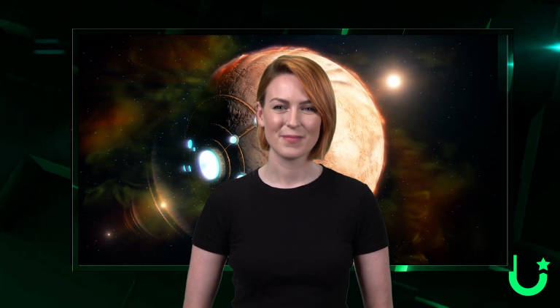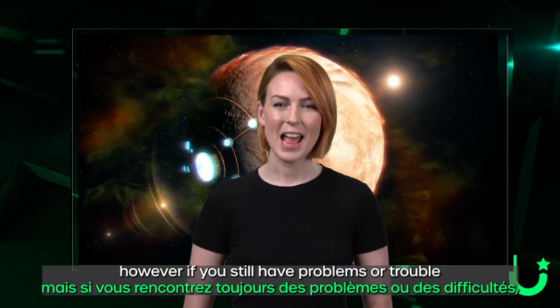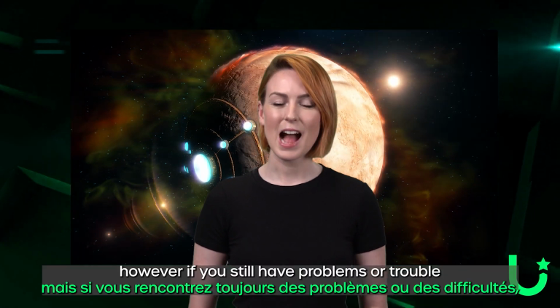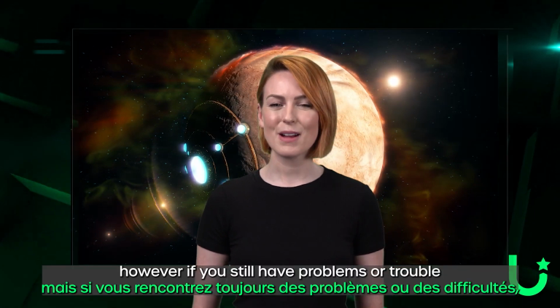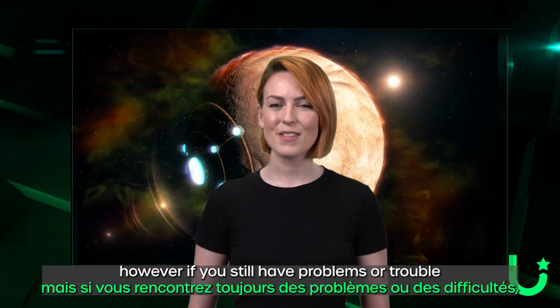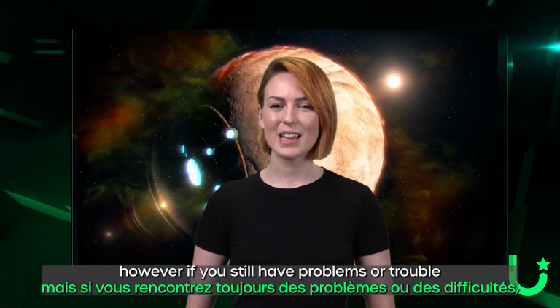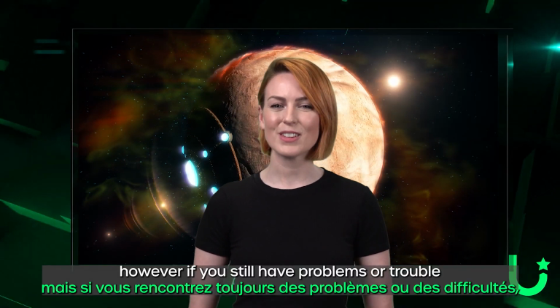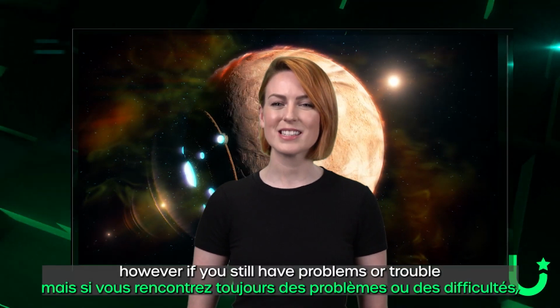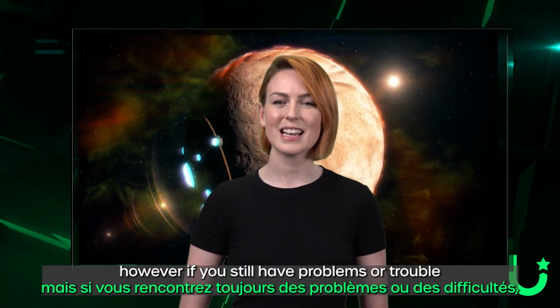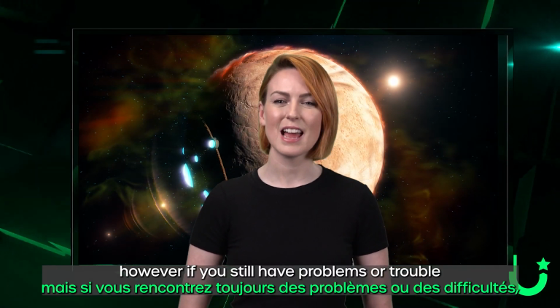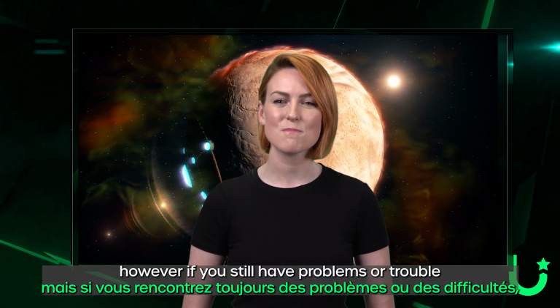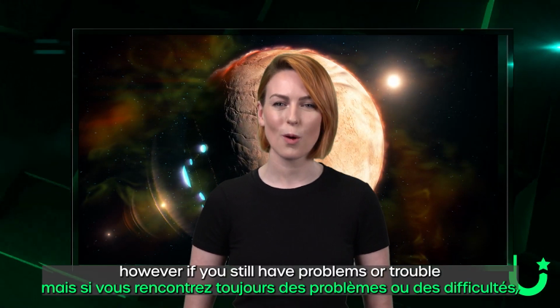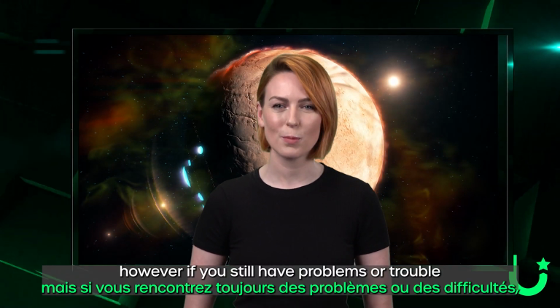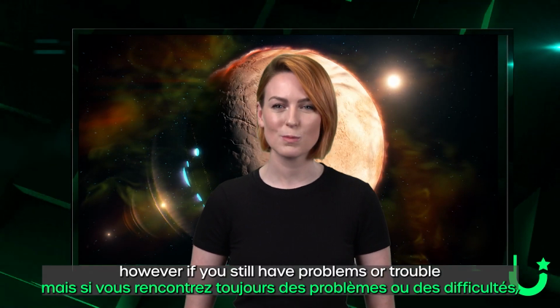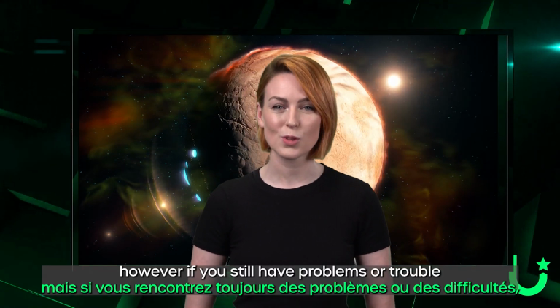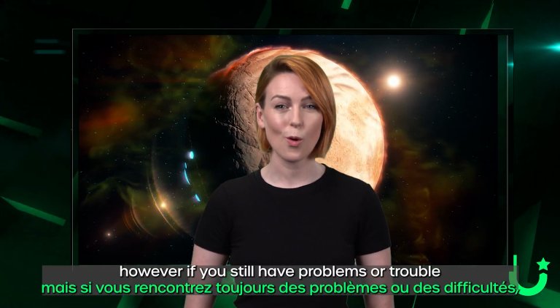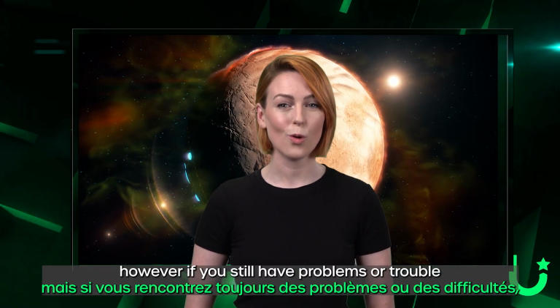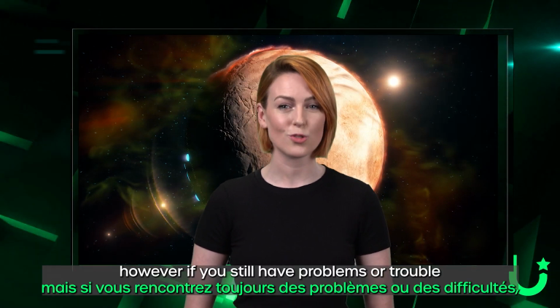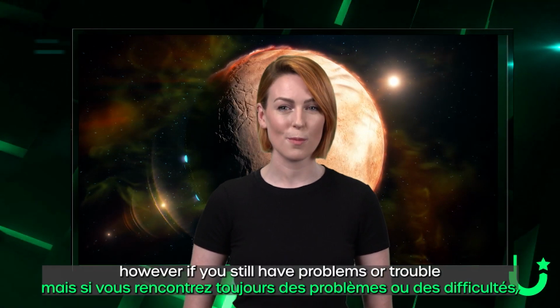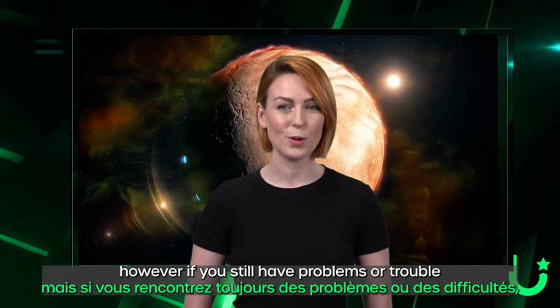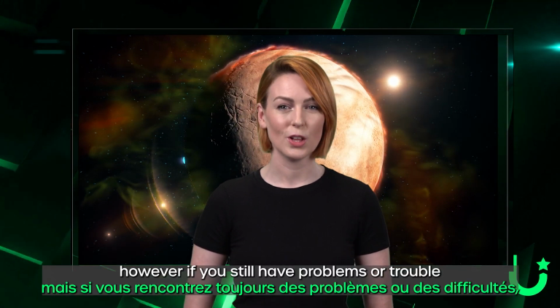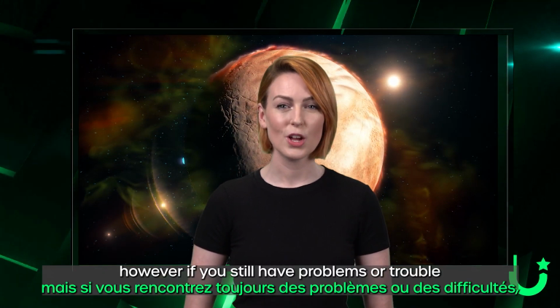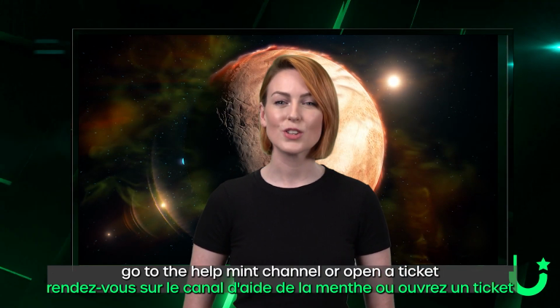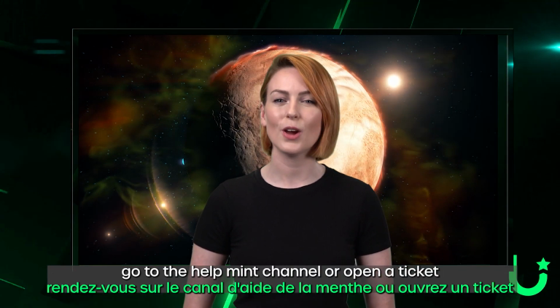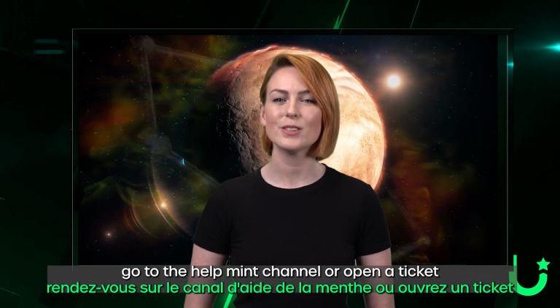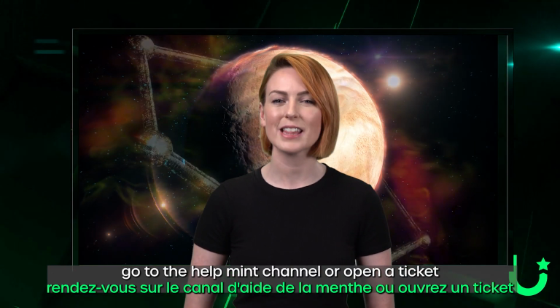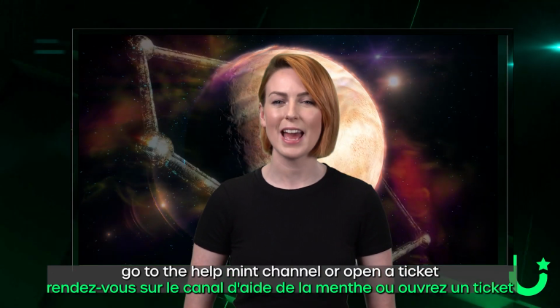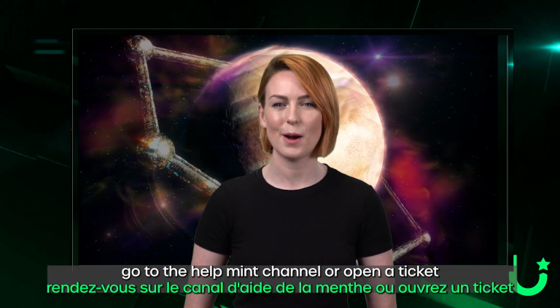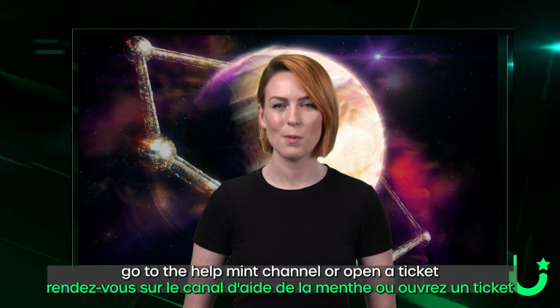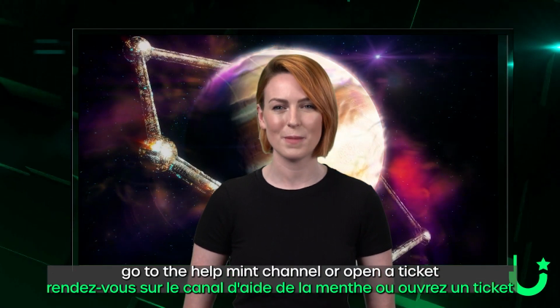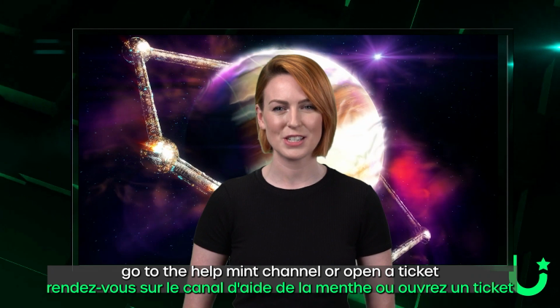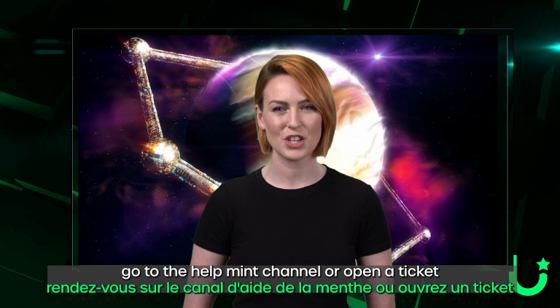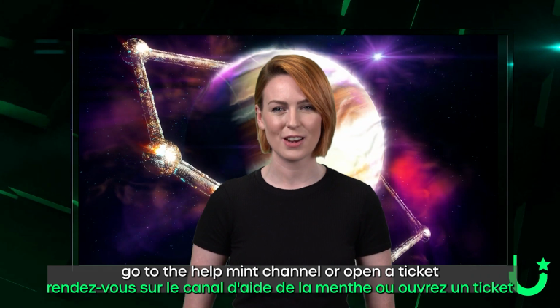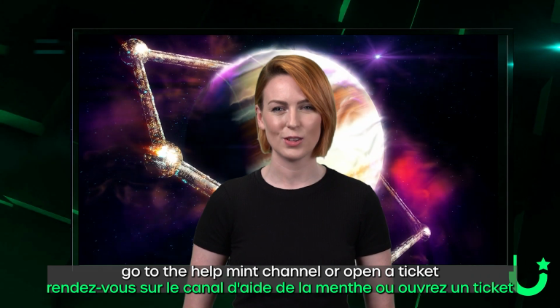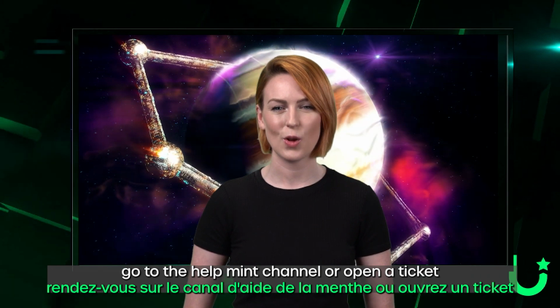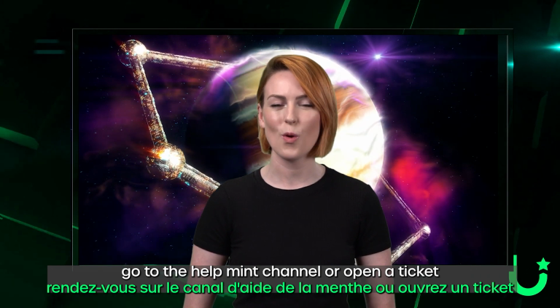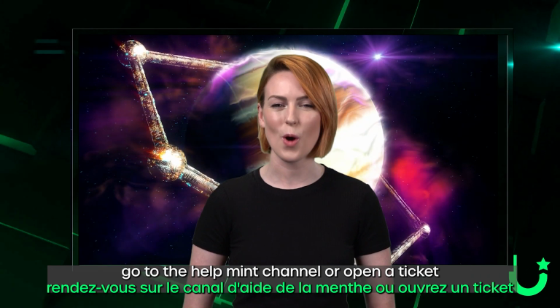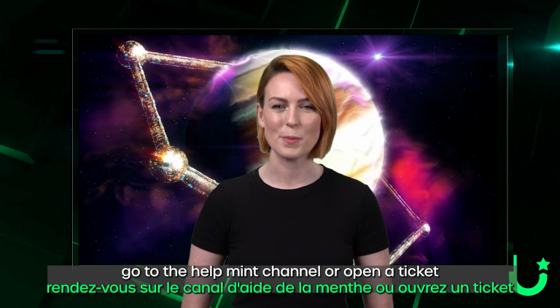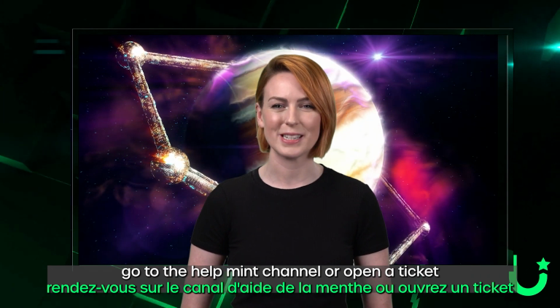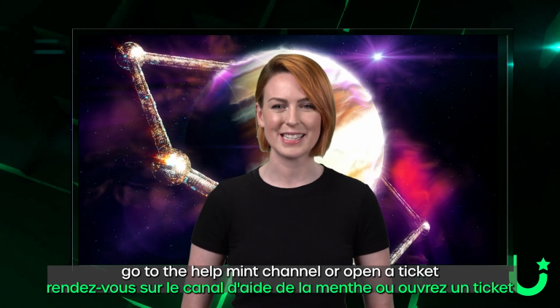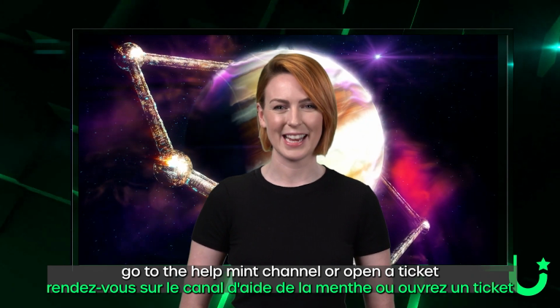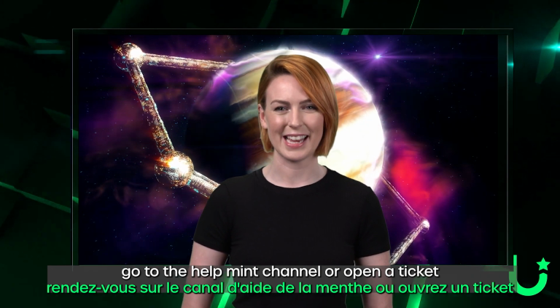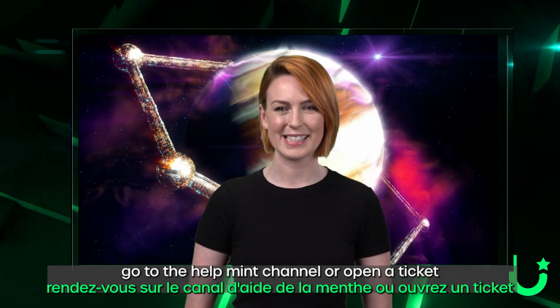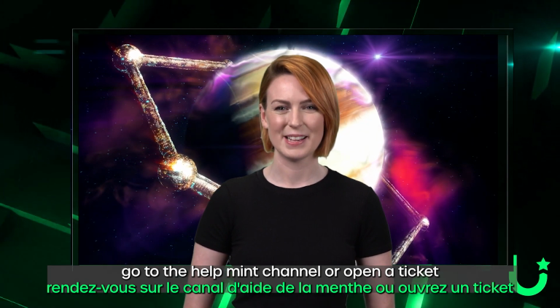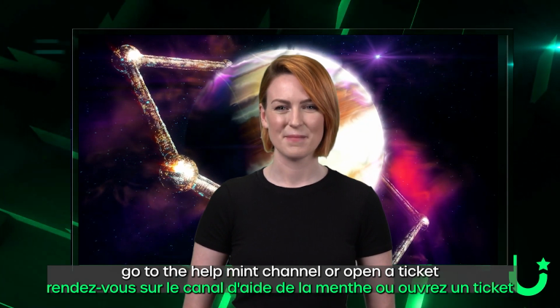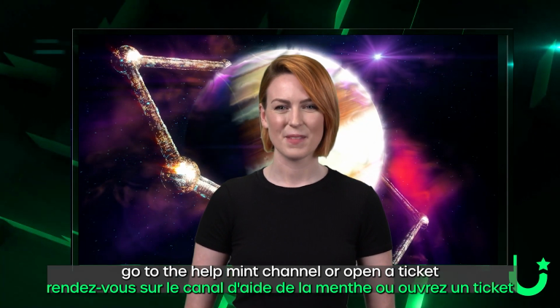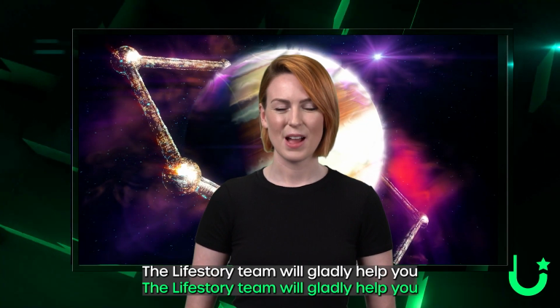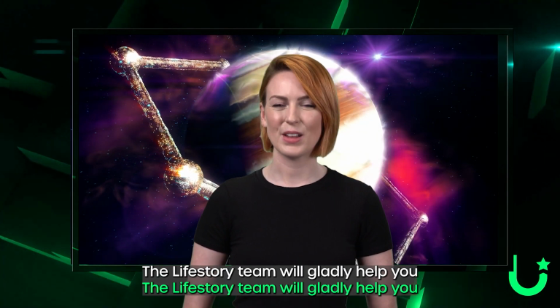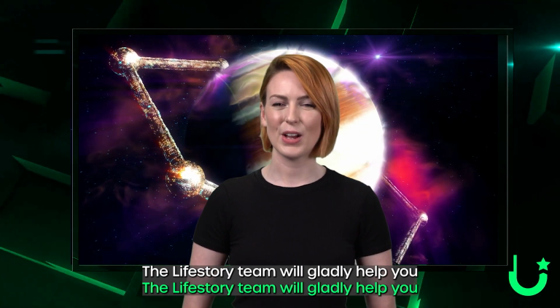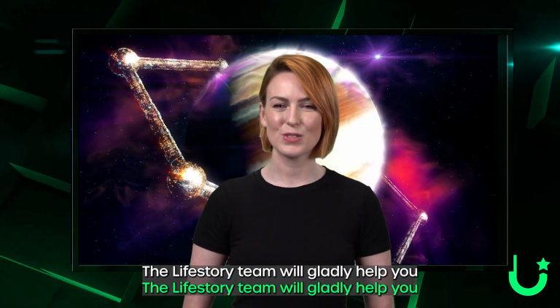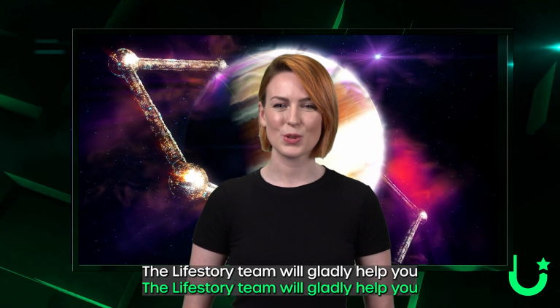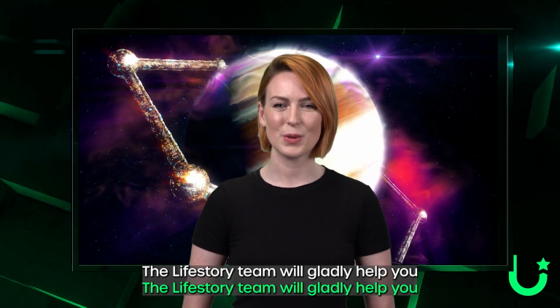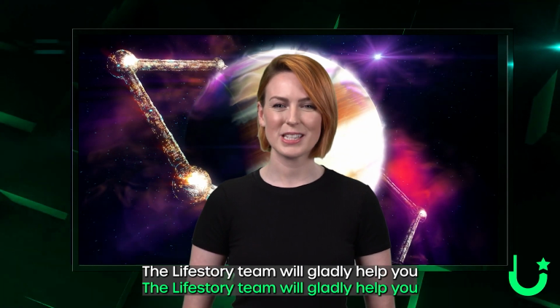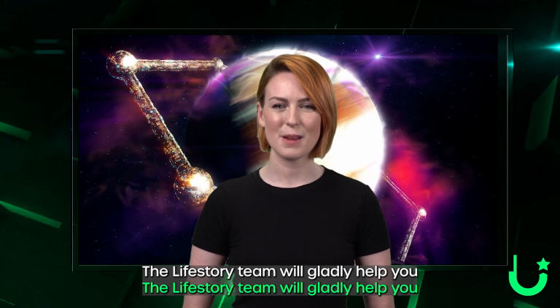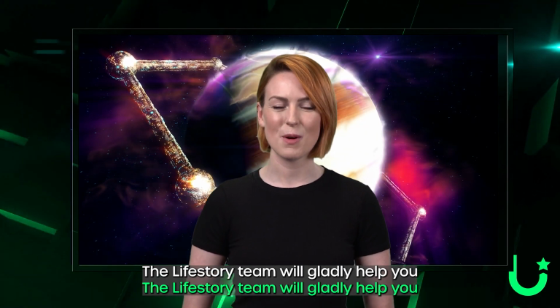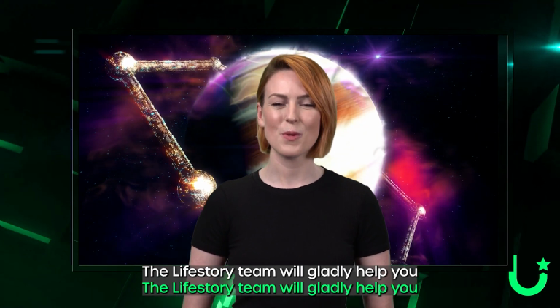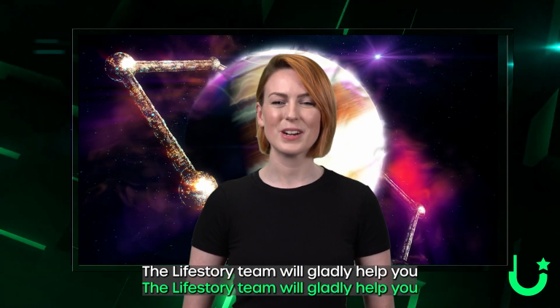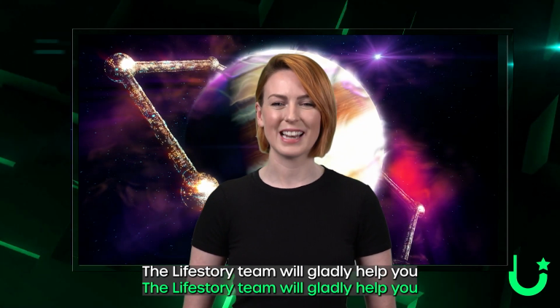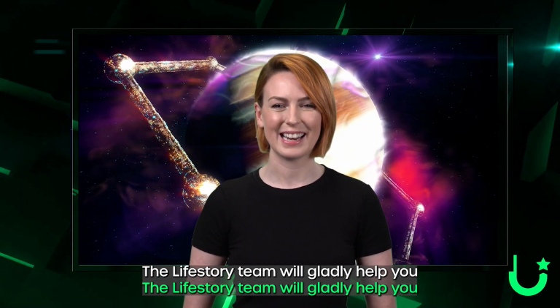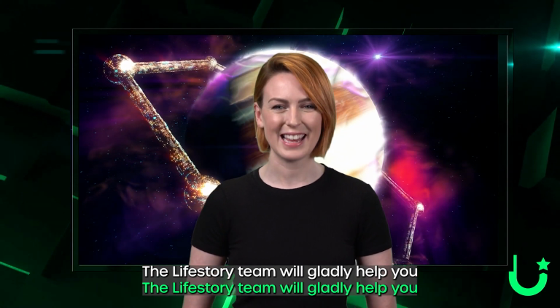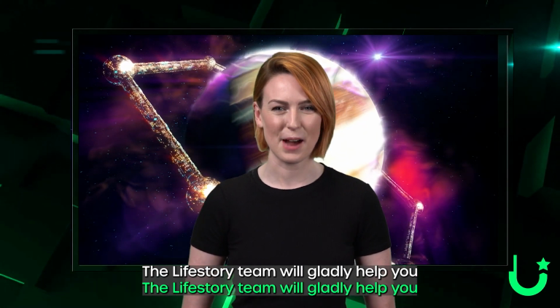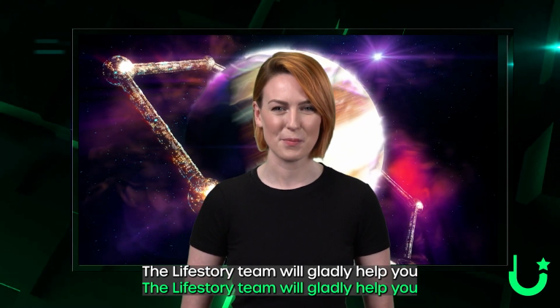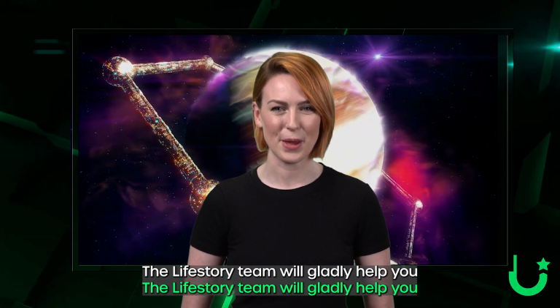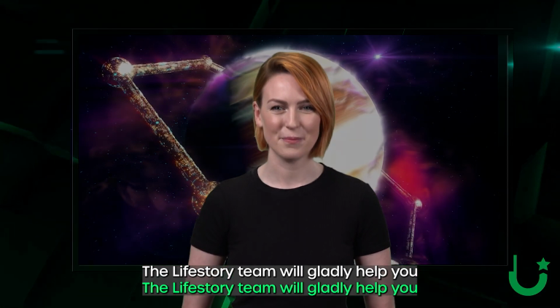However, if you still have problems or trouble, go to the Help Mint channel or open a ticket. The Lifestory team will gladly help you.